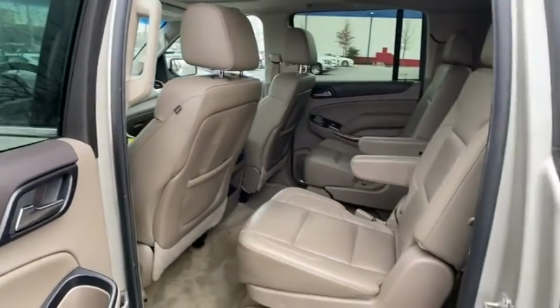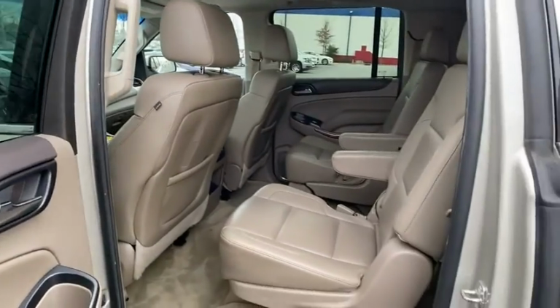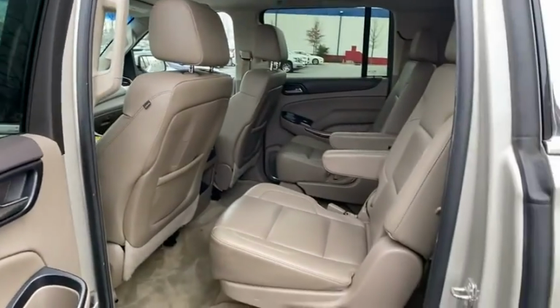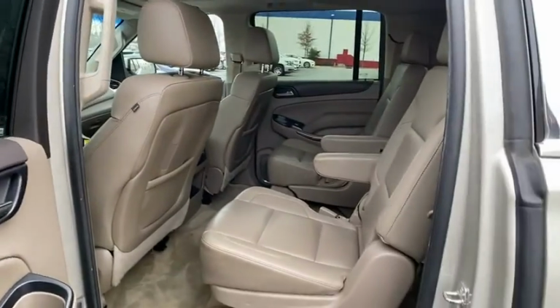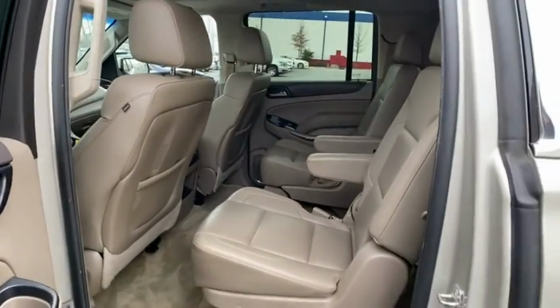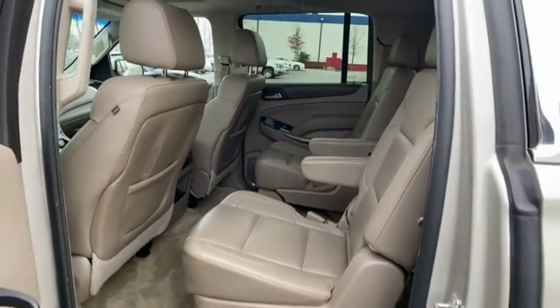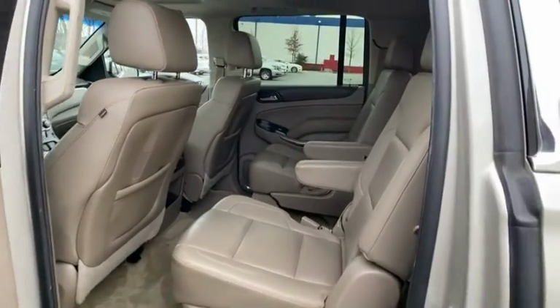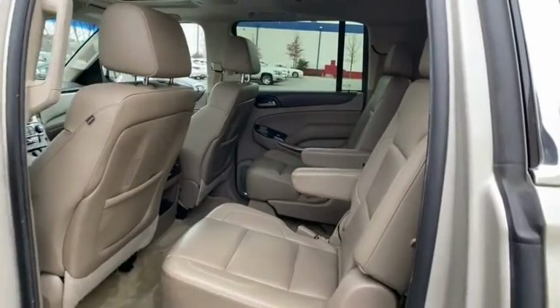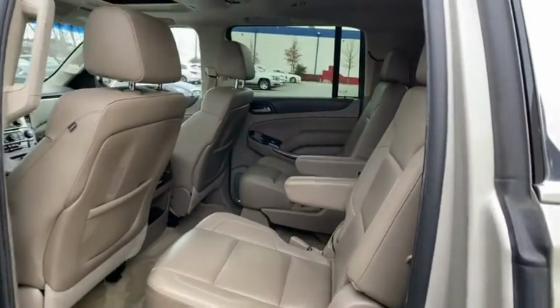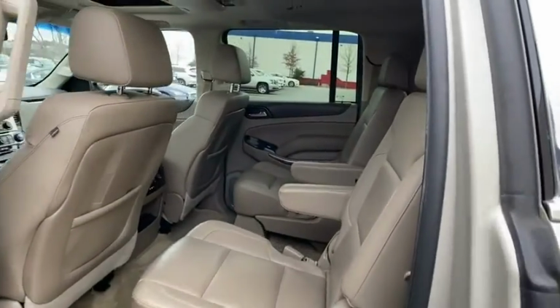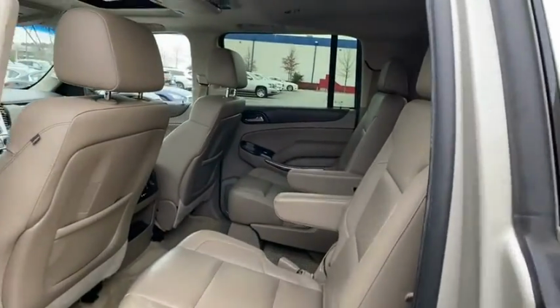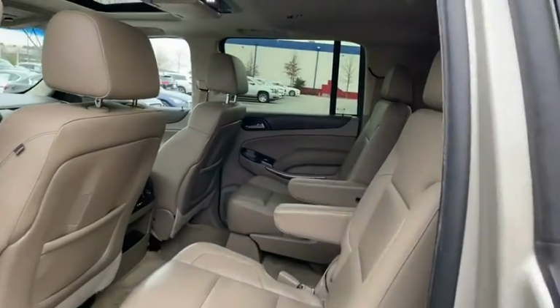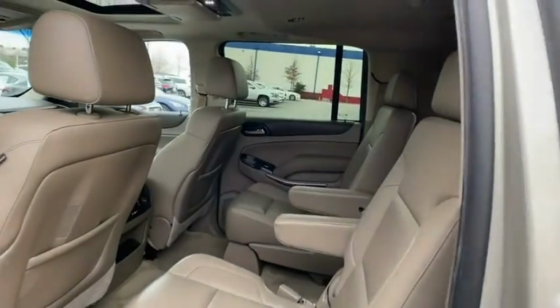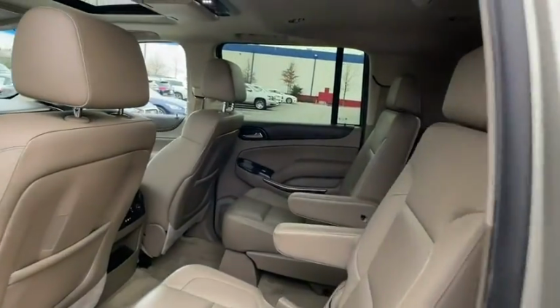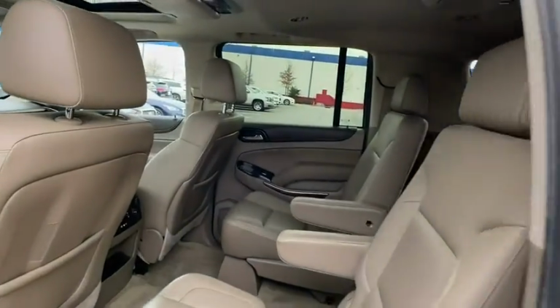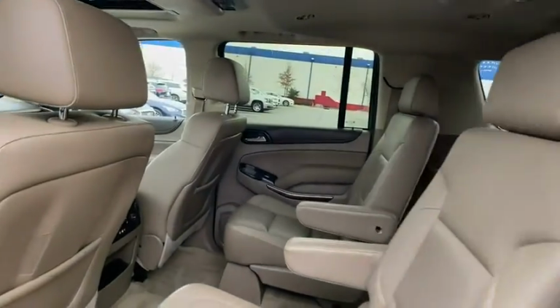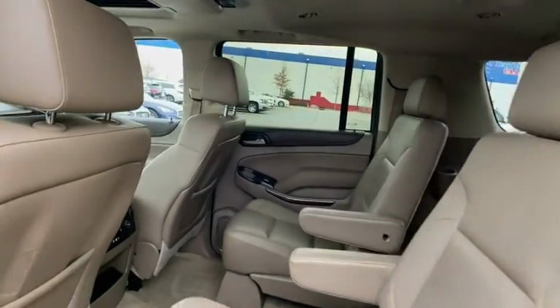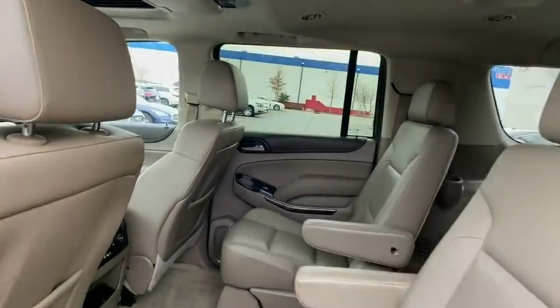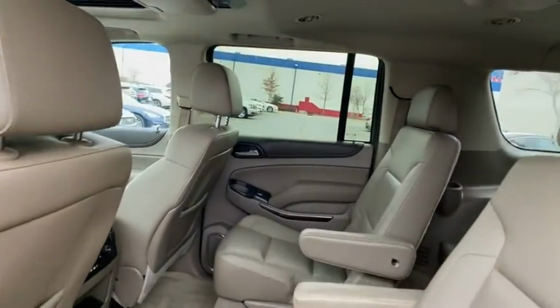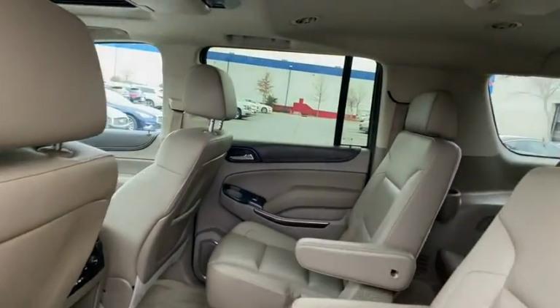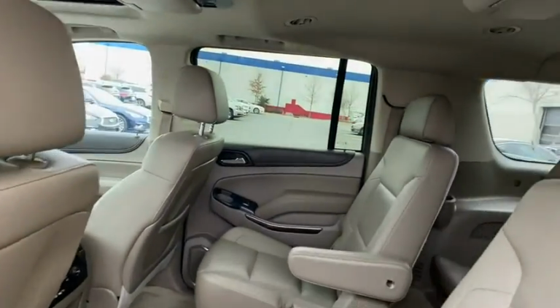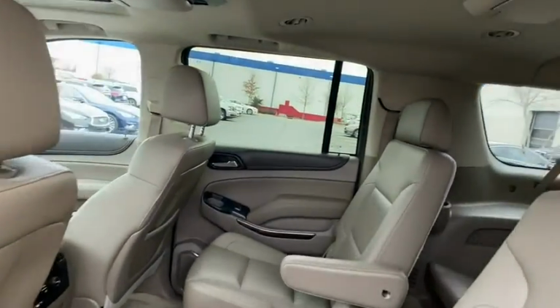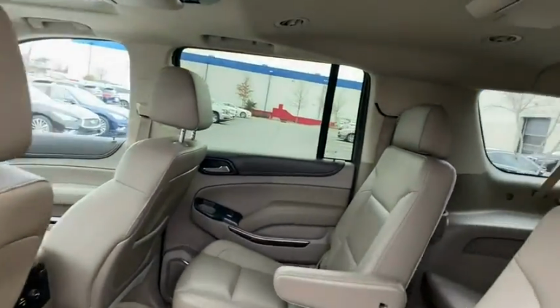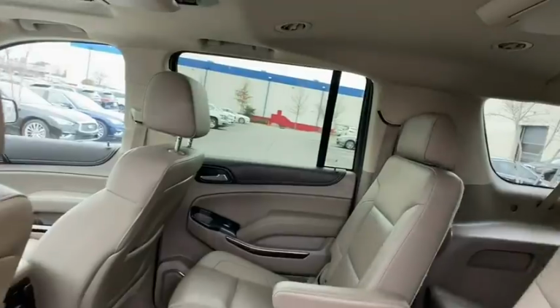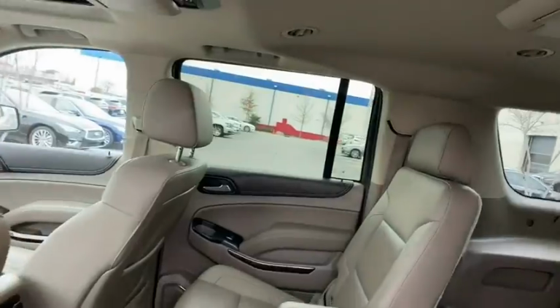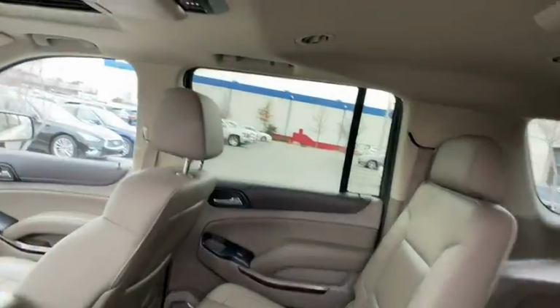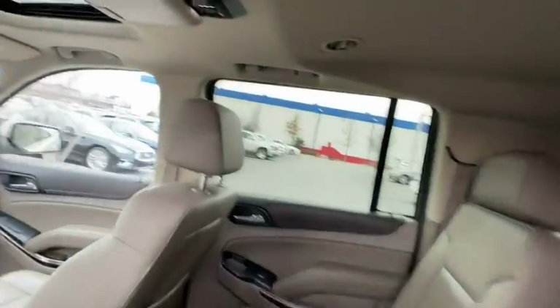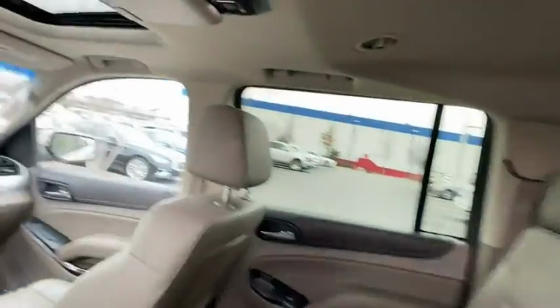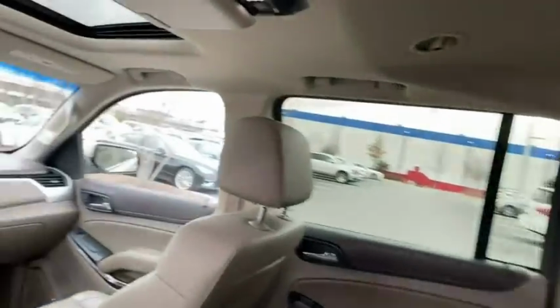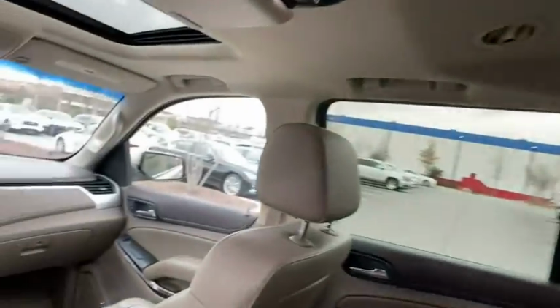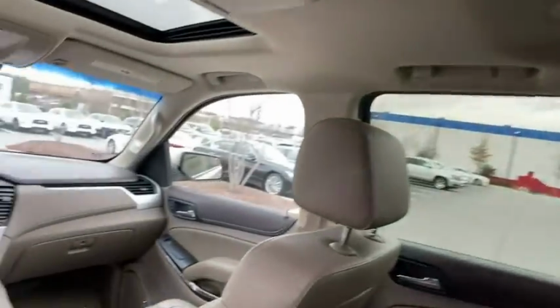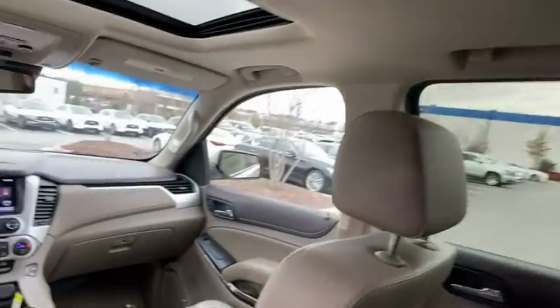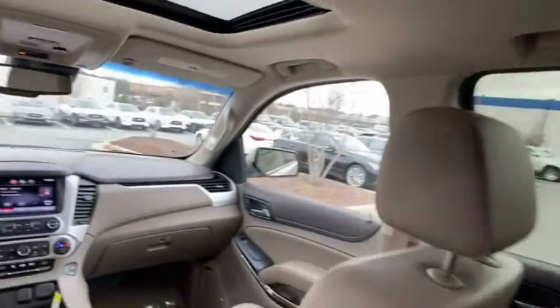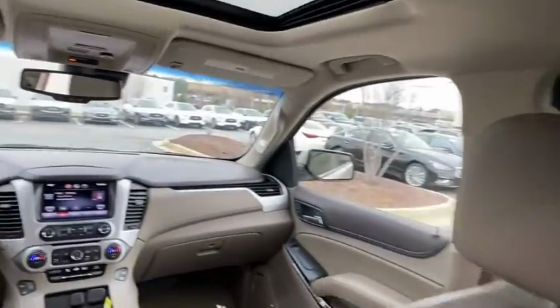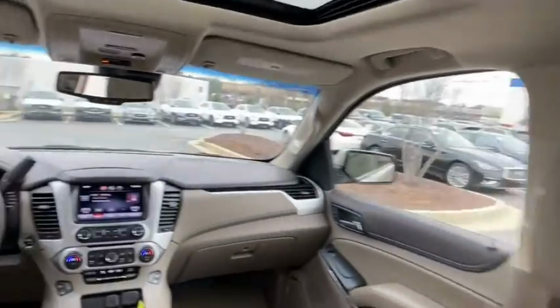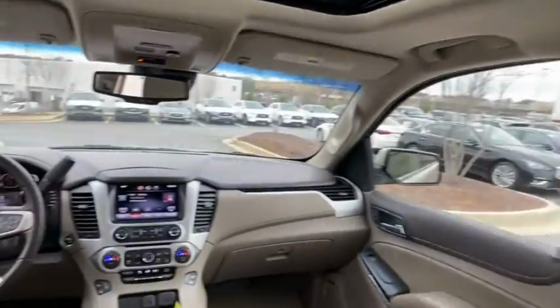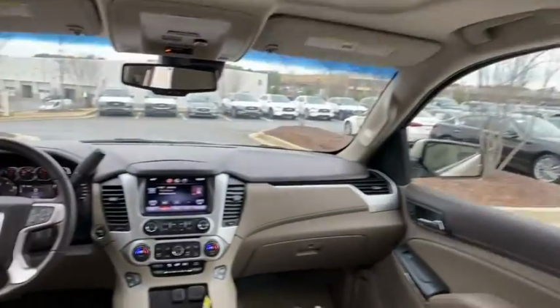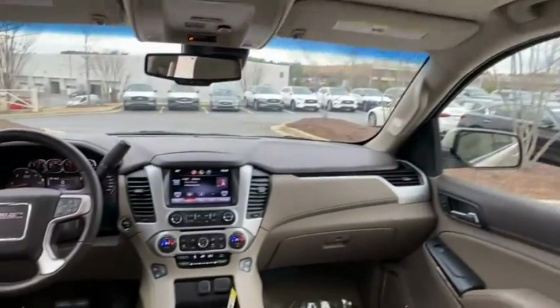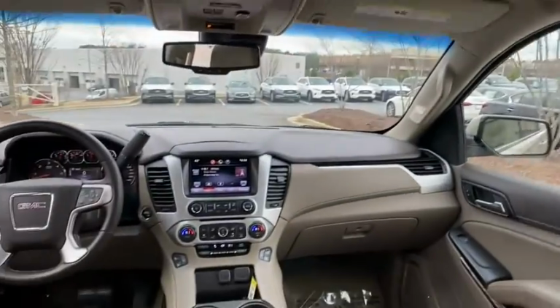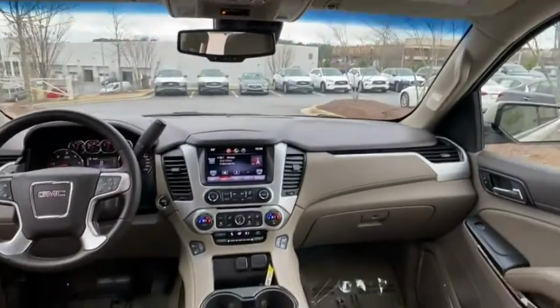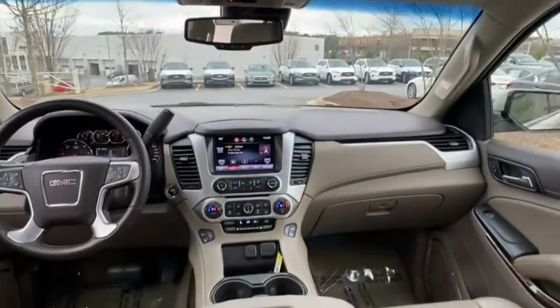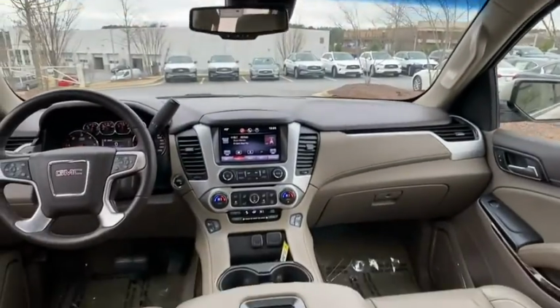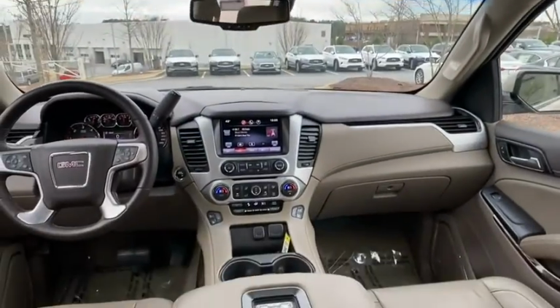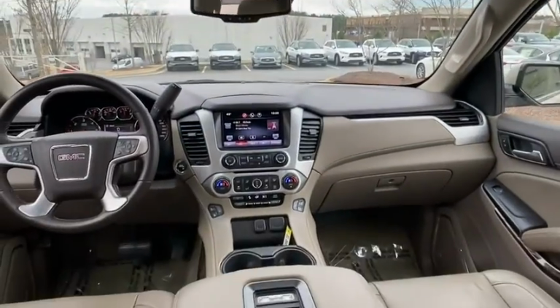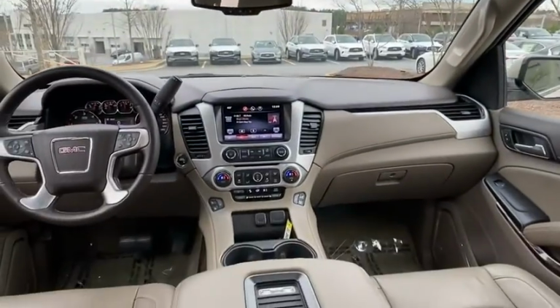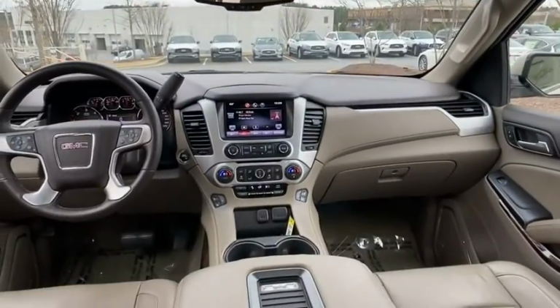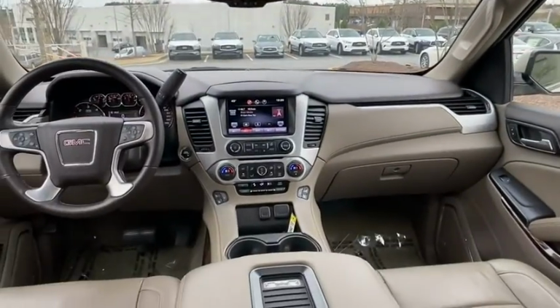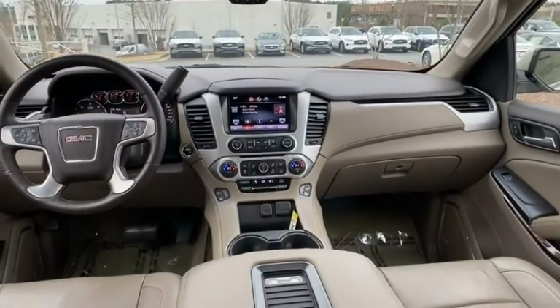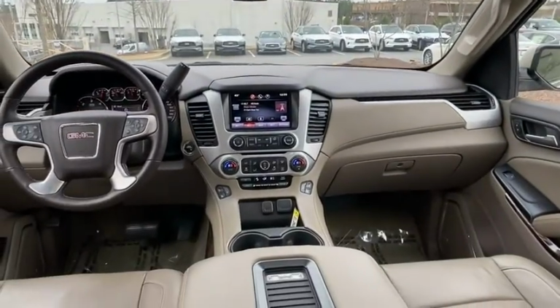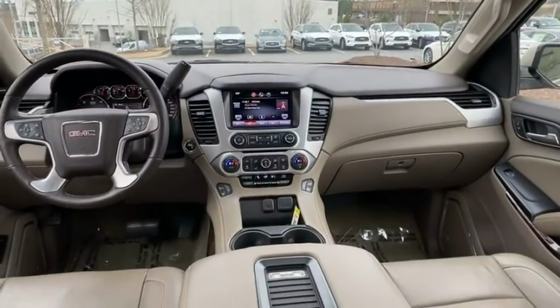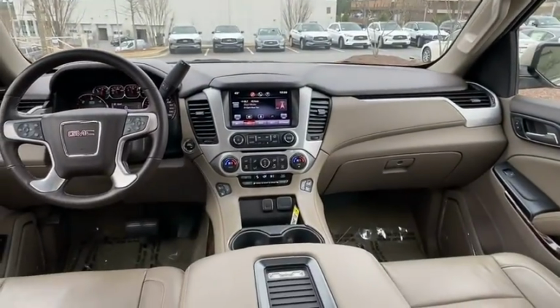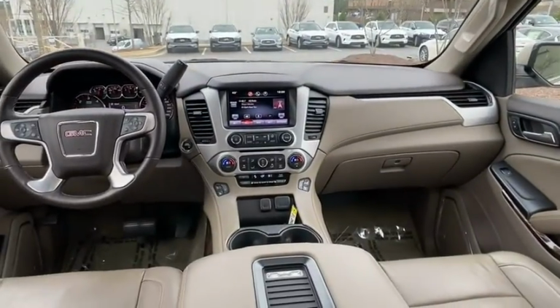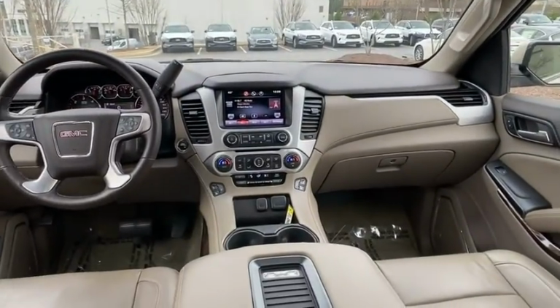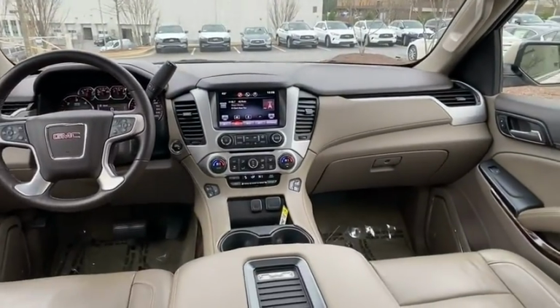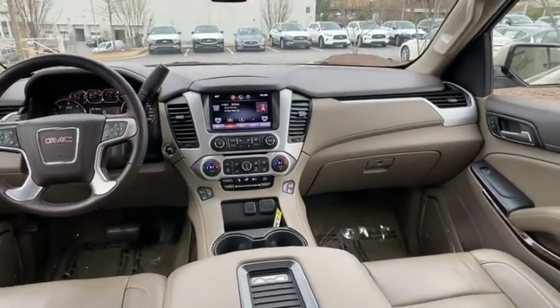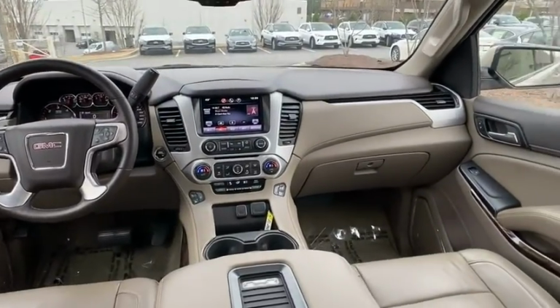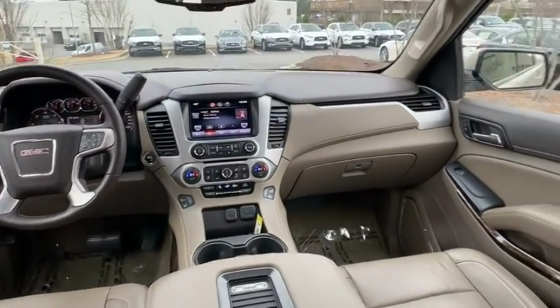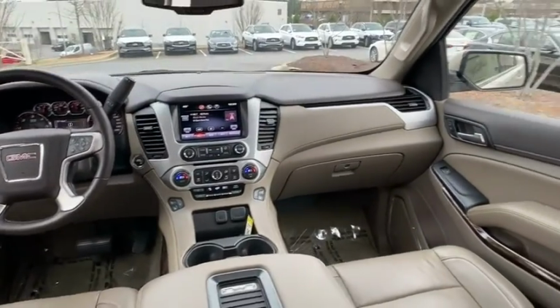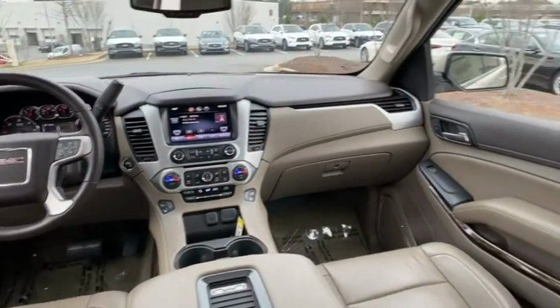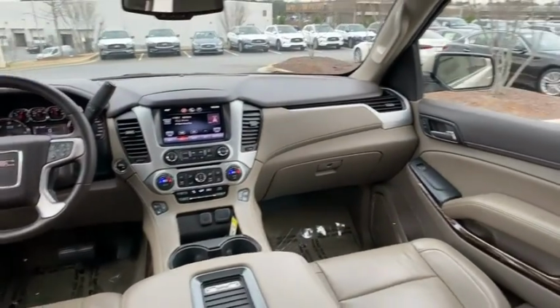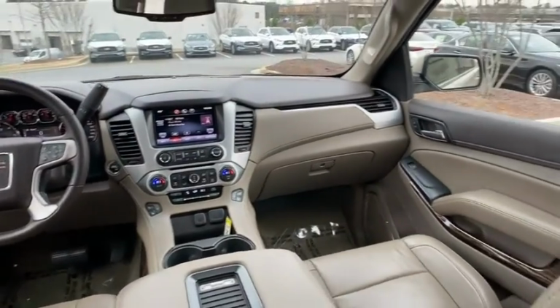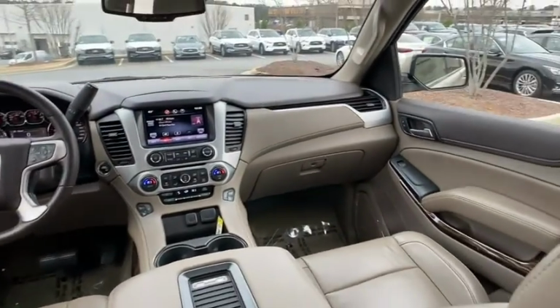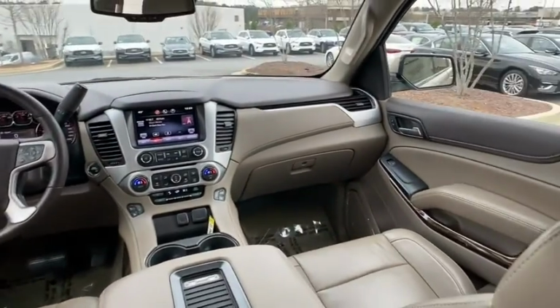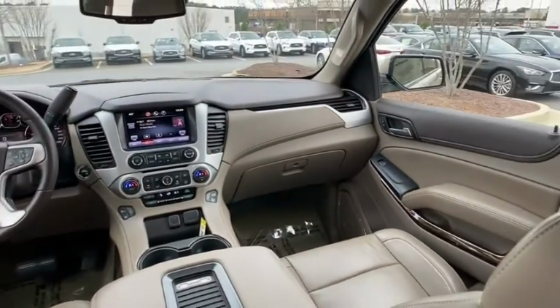Leather-wrapped steering wheel, adjustable steering wheel, power steering, cruise control, floor mats, keyless start.